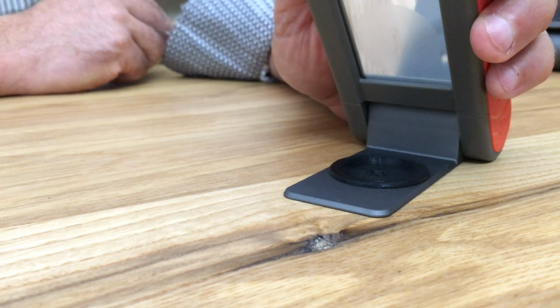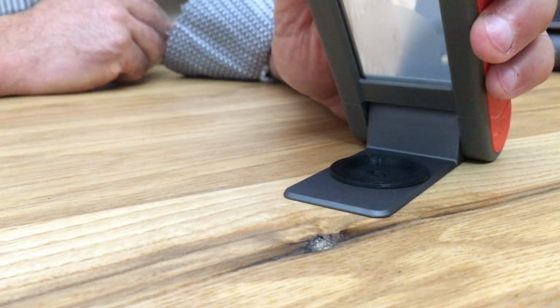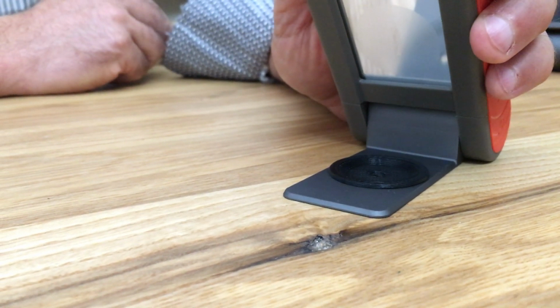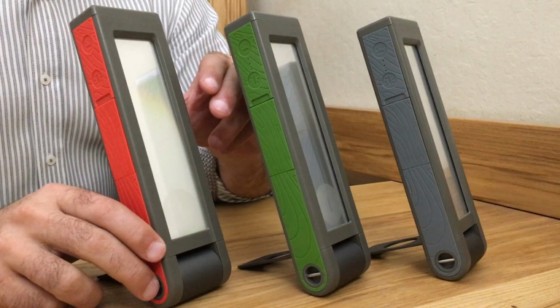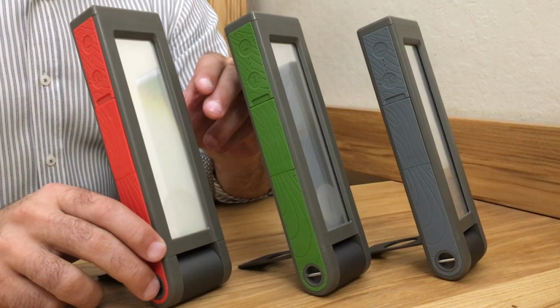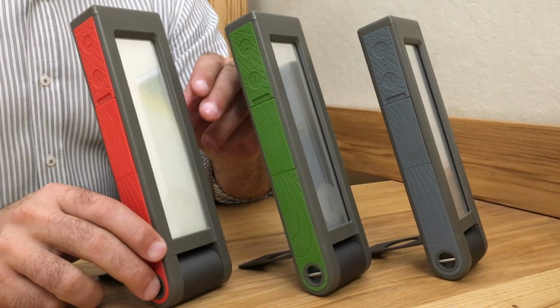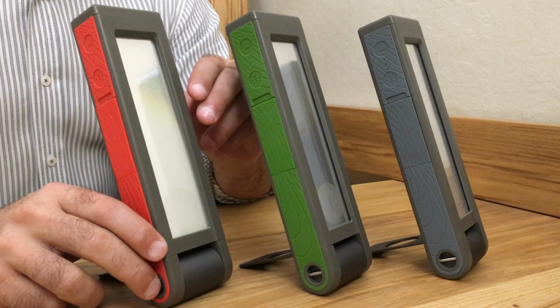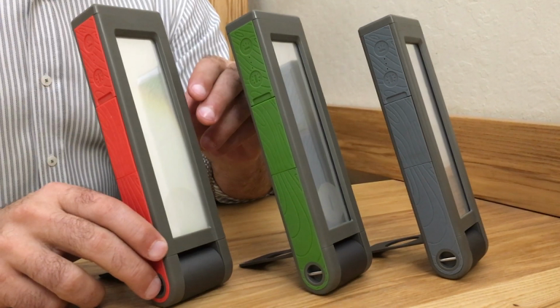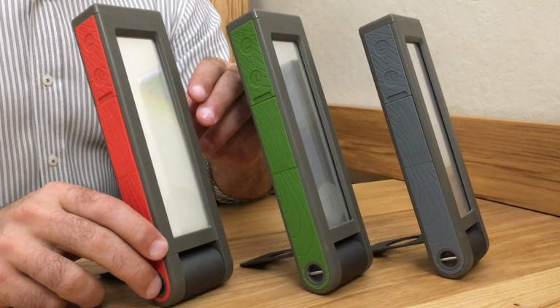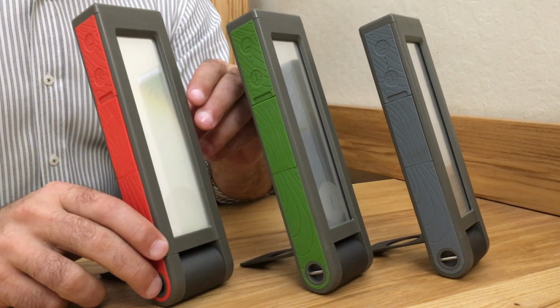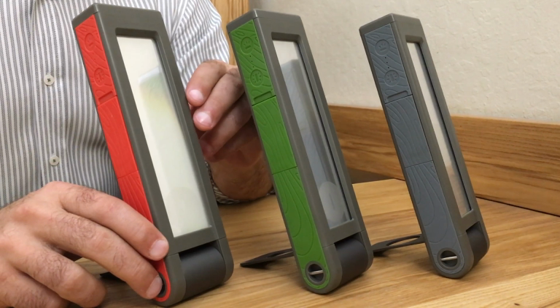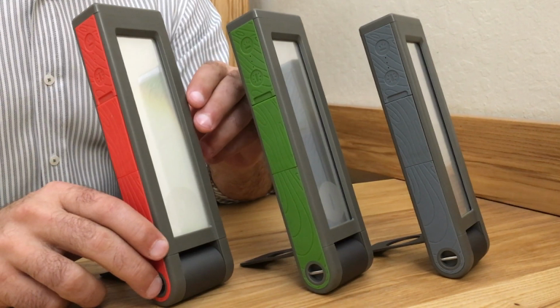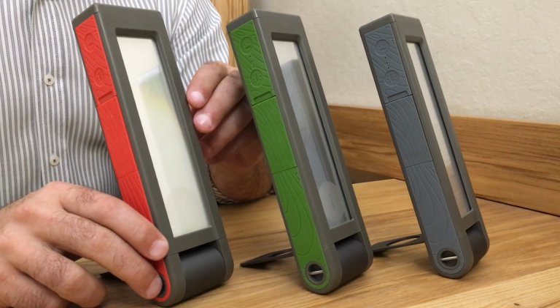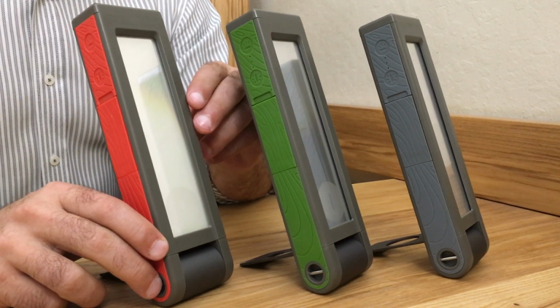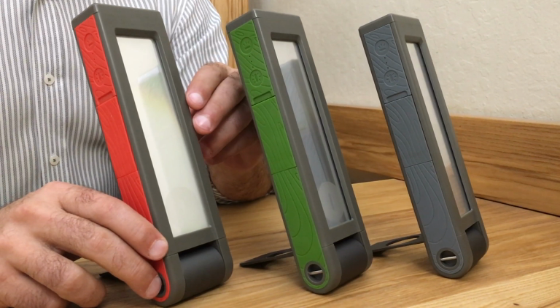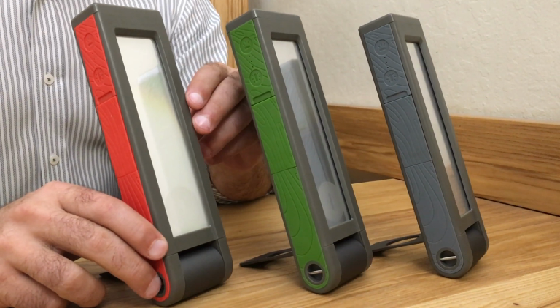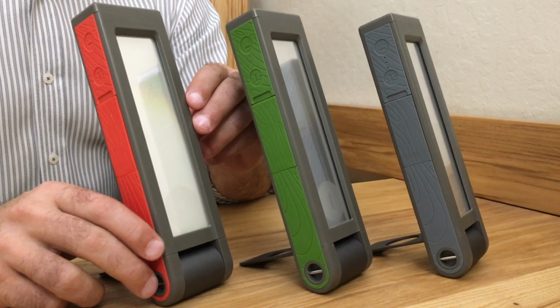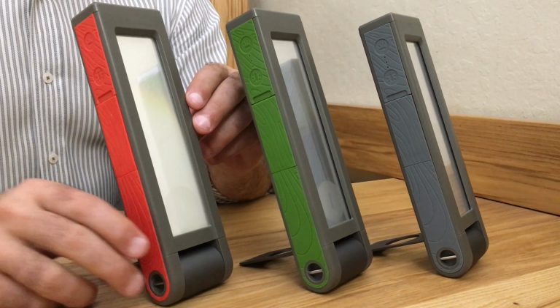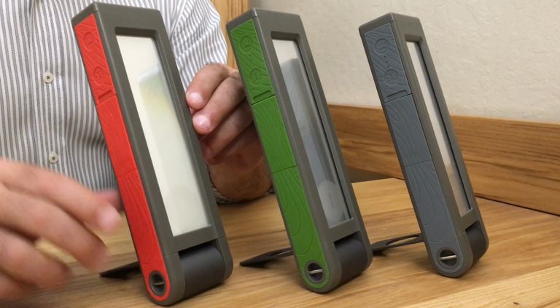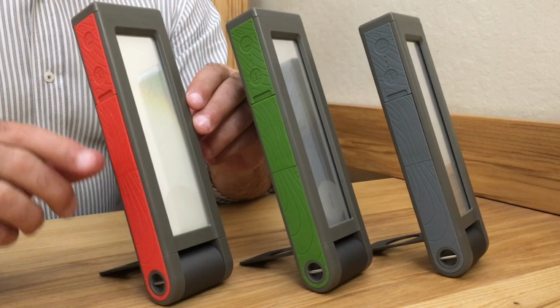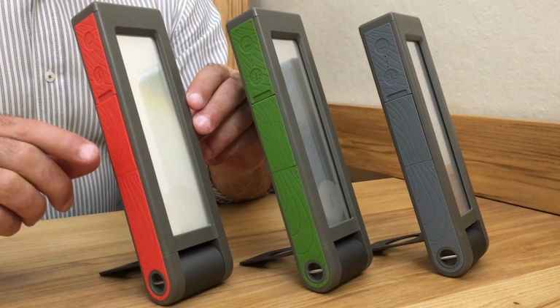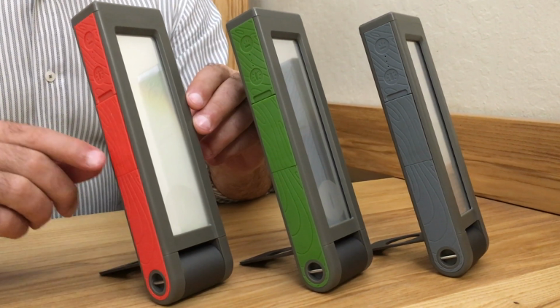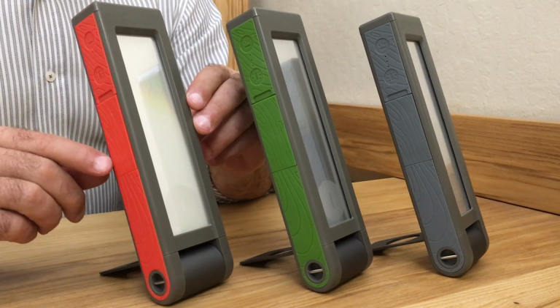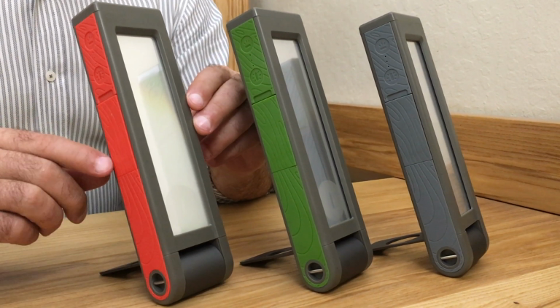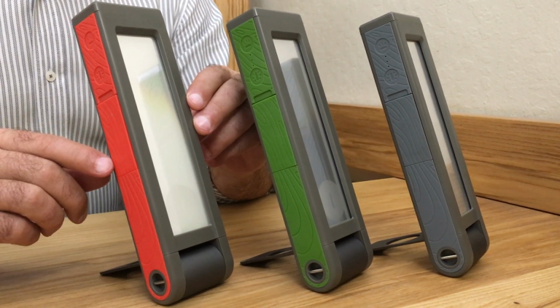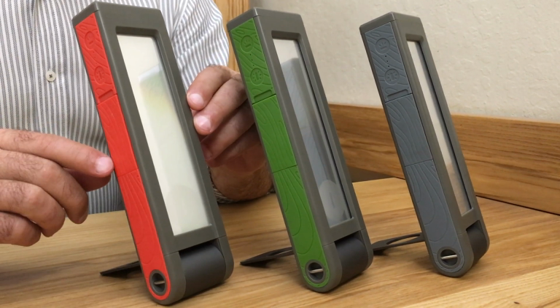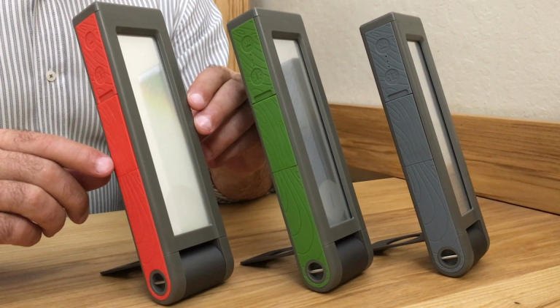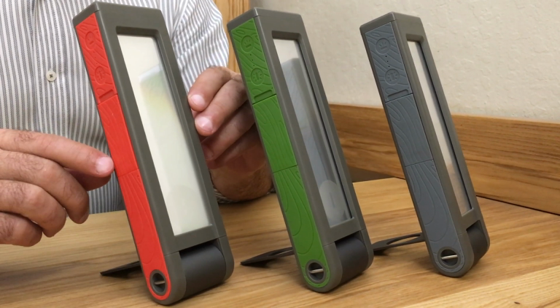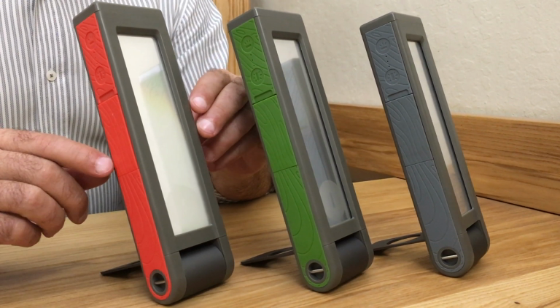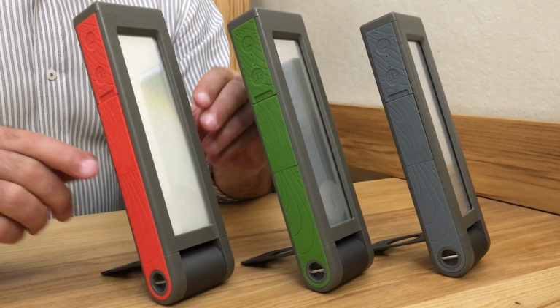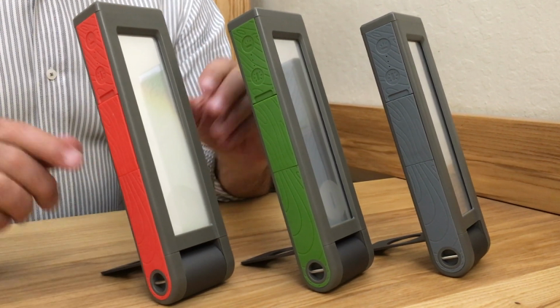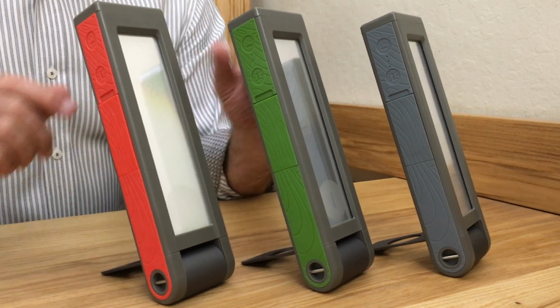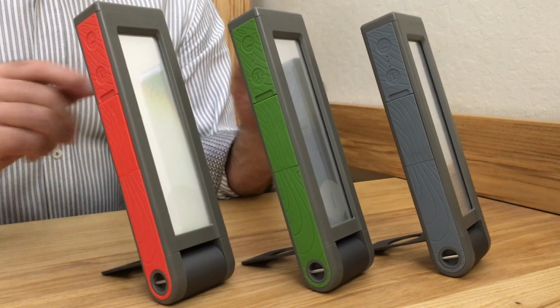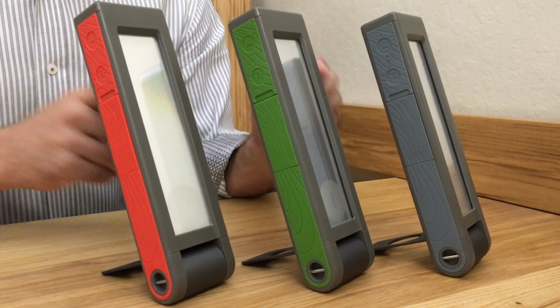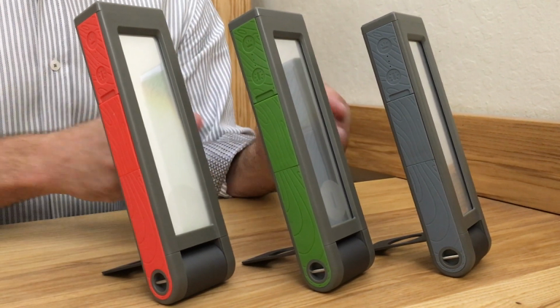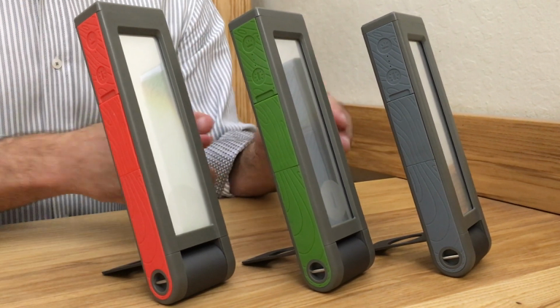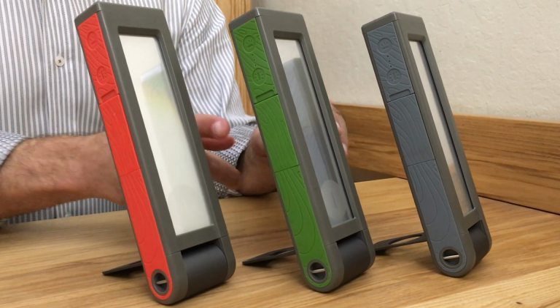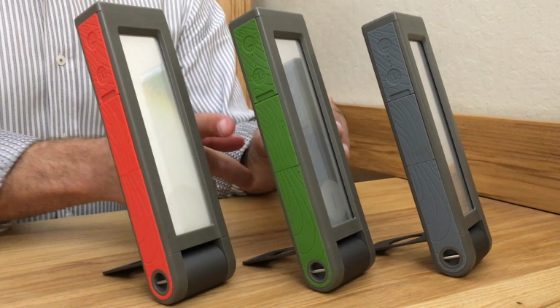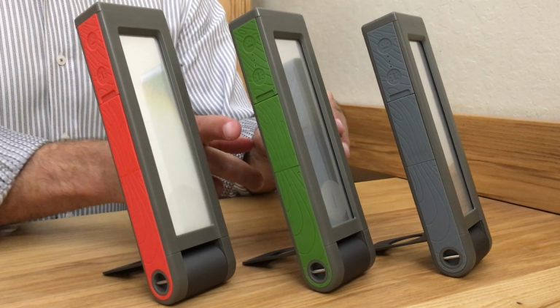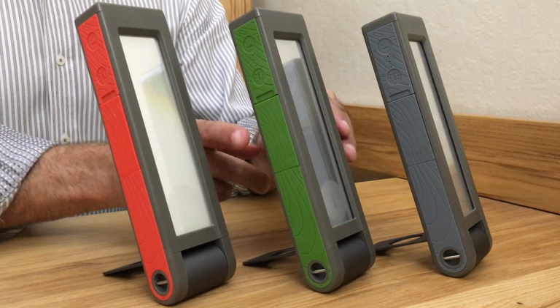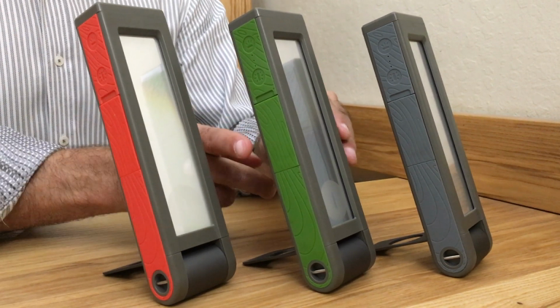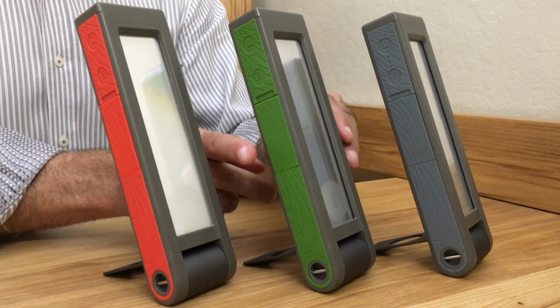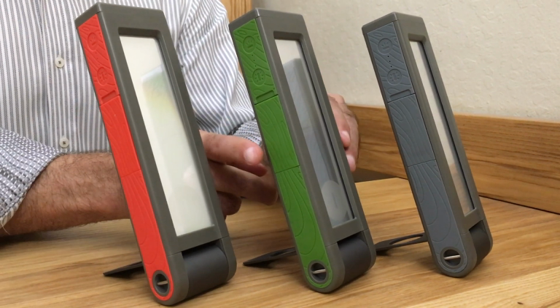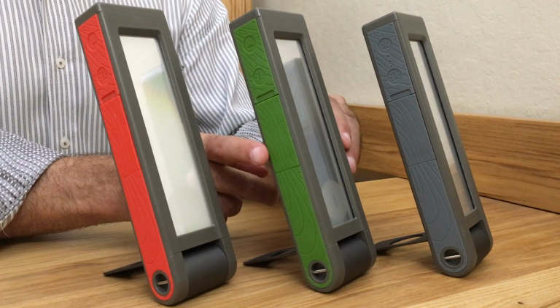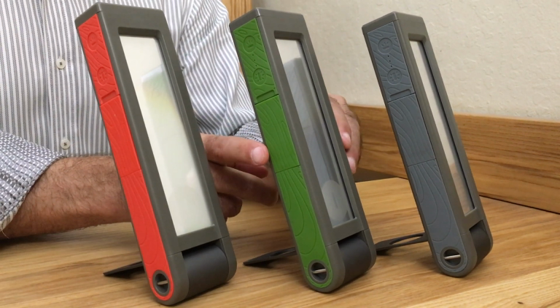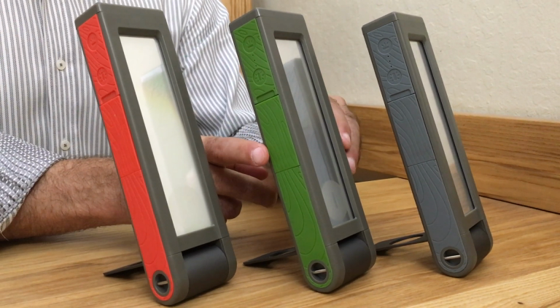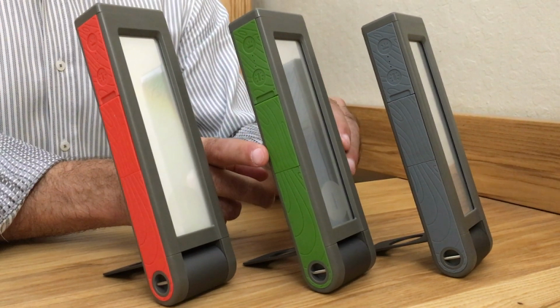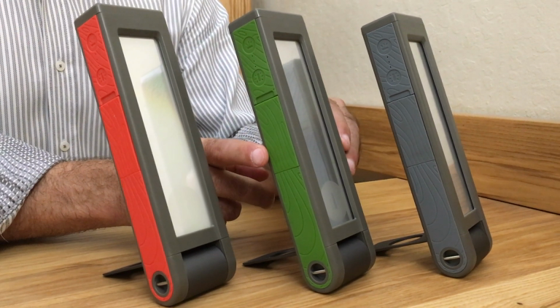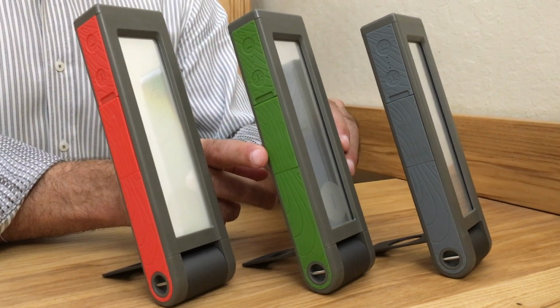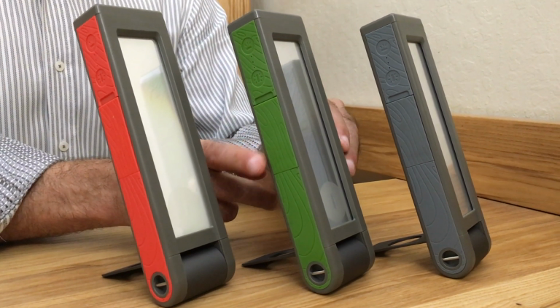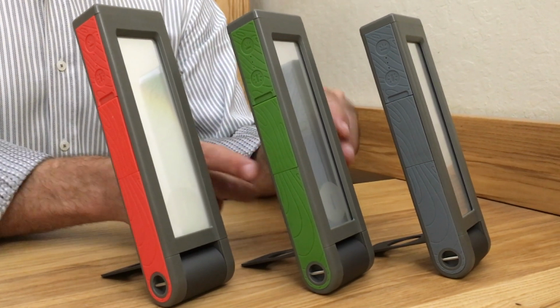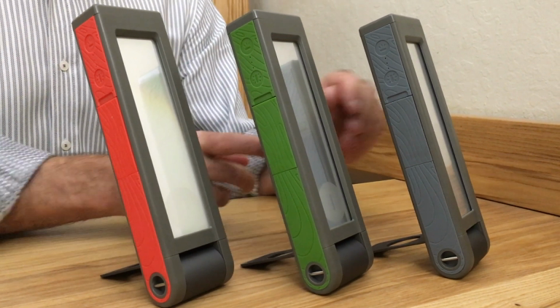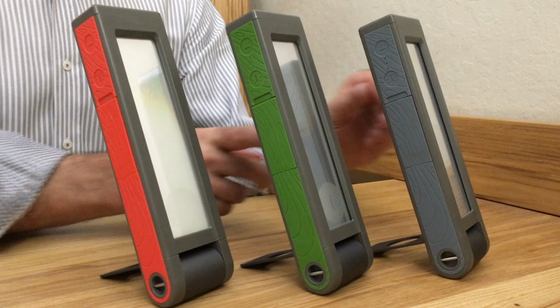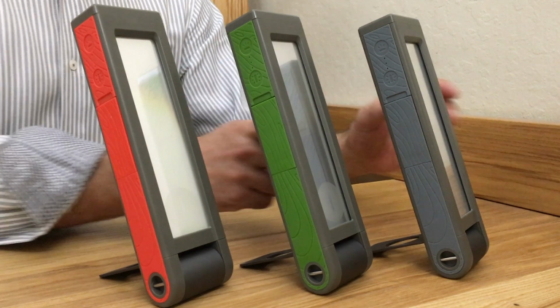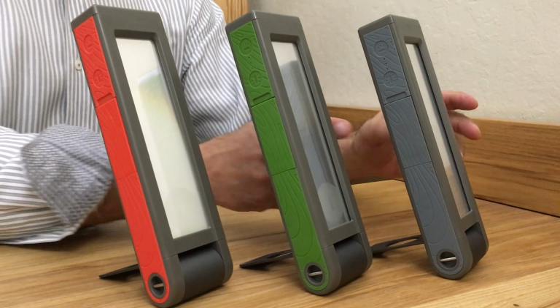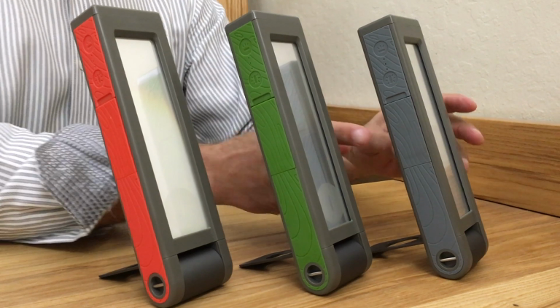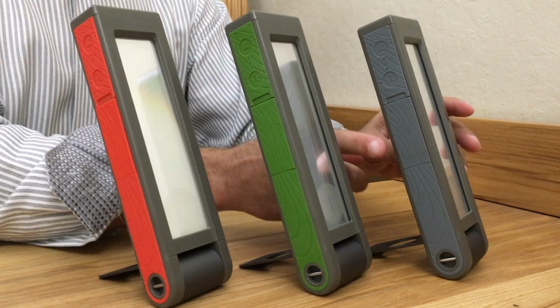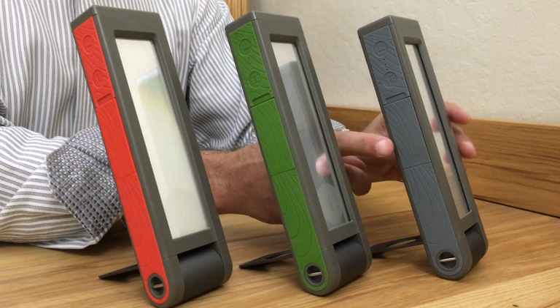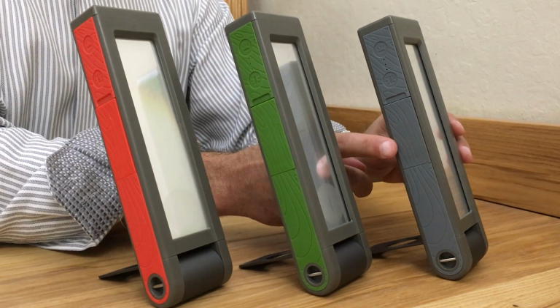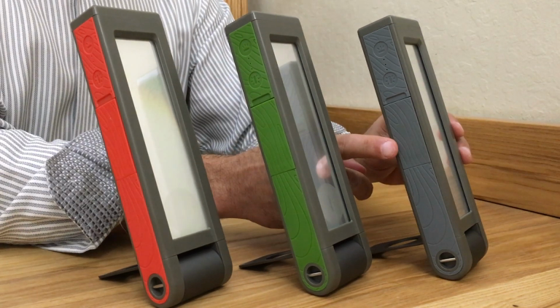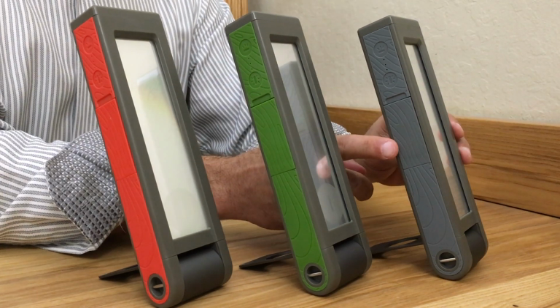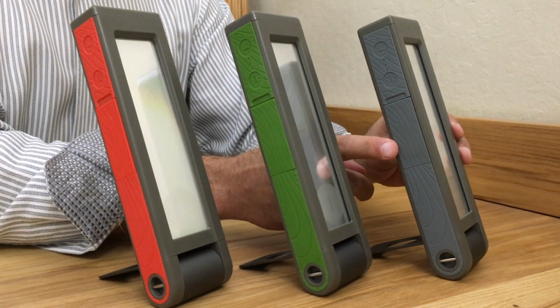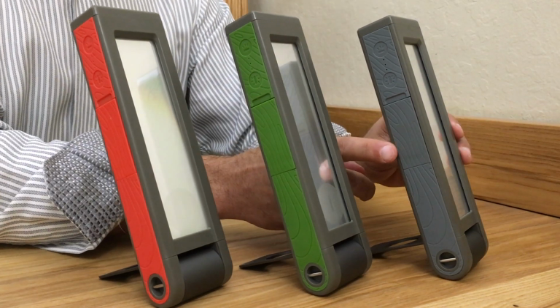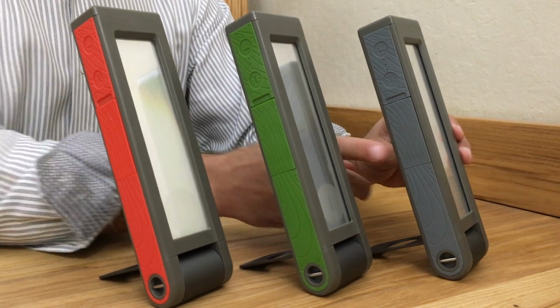The Helio comes in three colors: Redwood, Adventure Green, and Moonrock Gray.